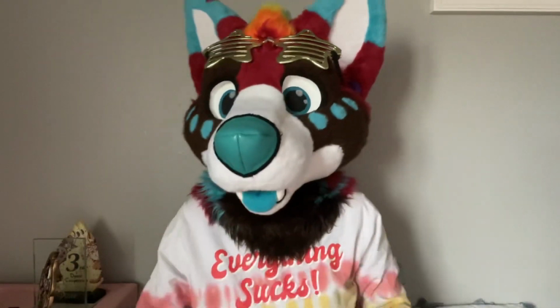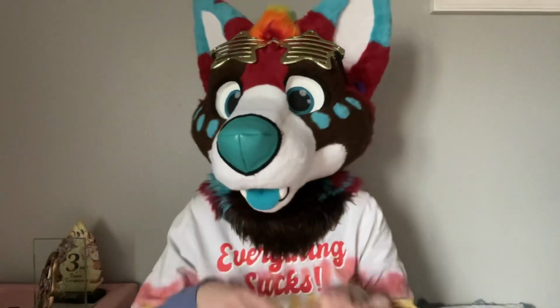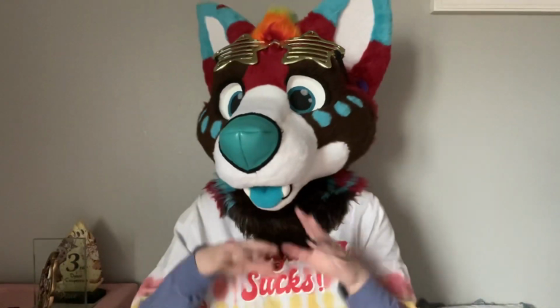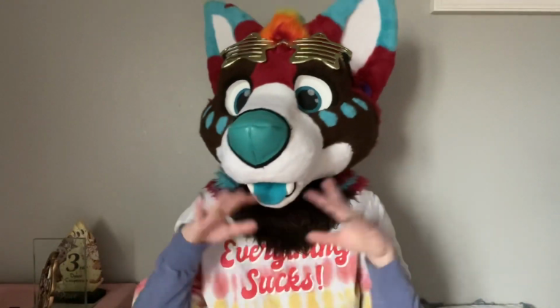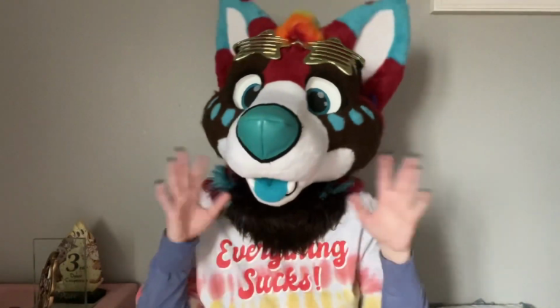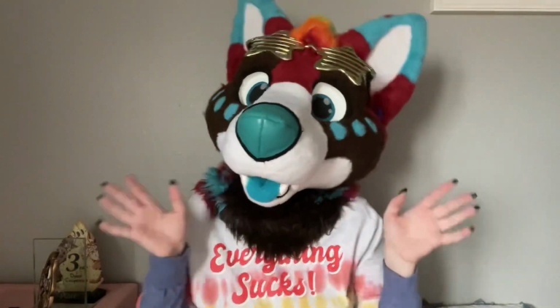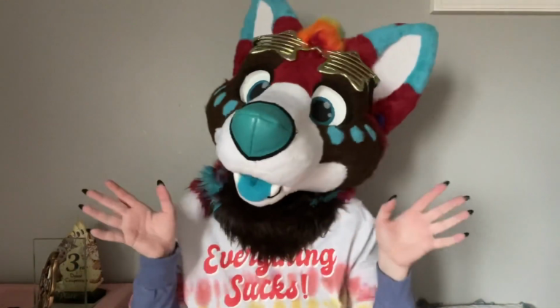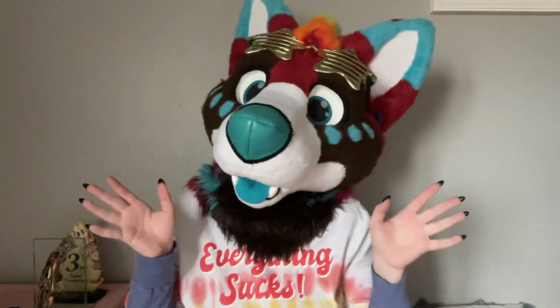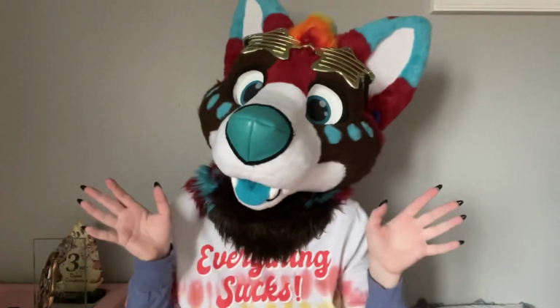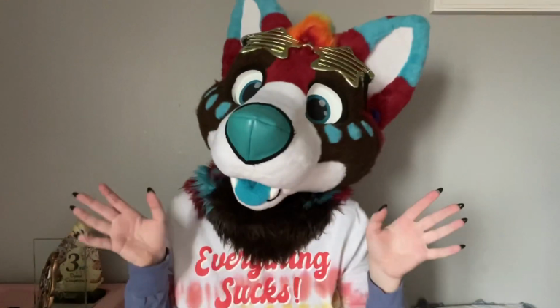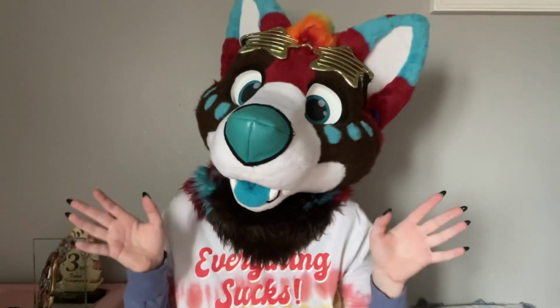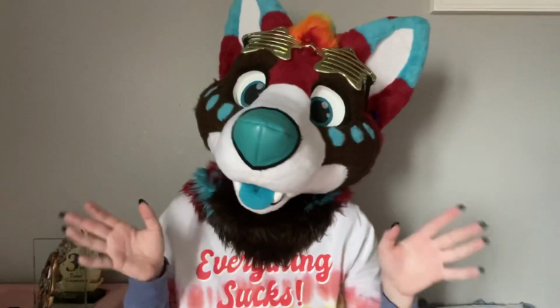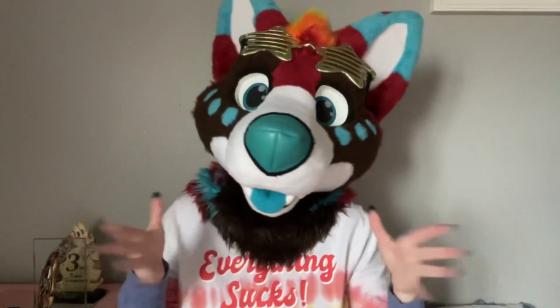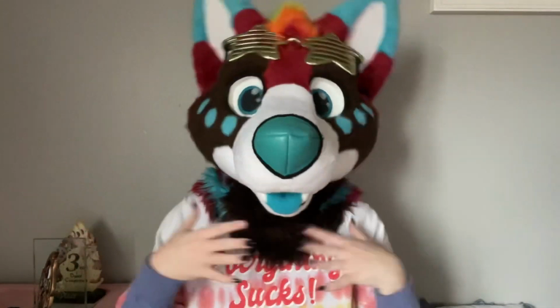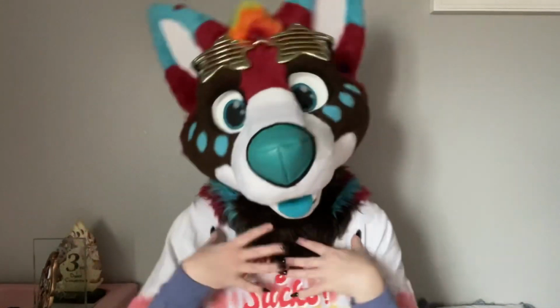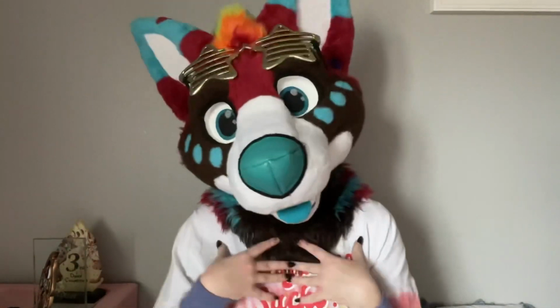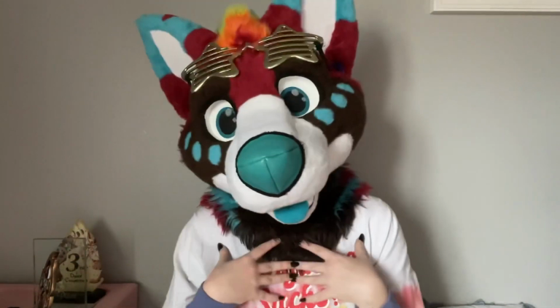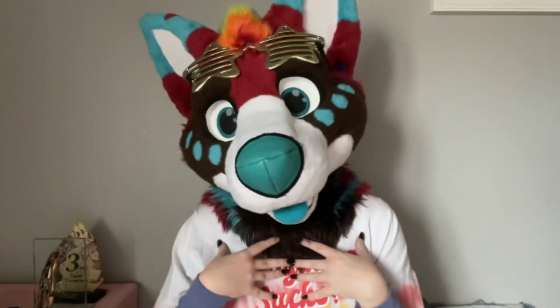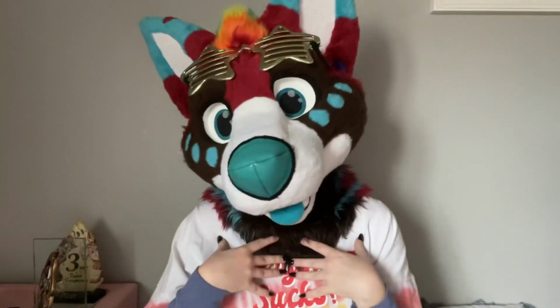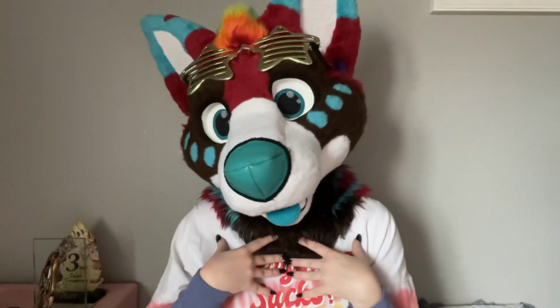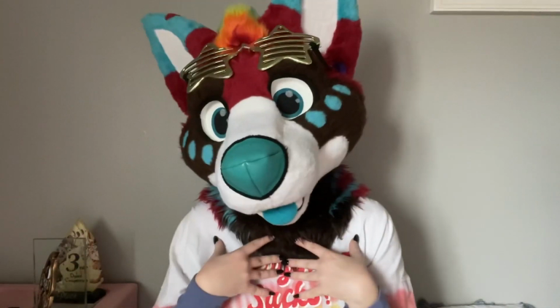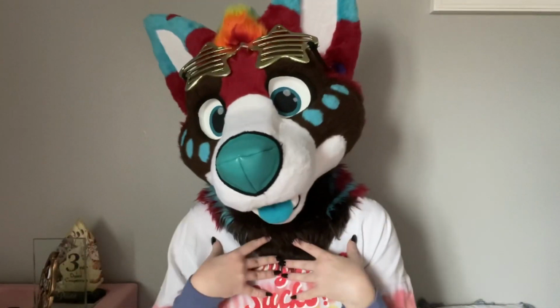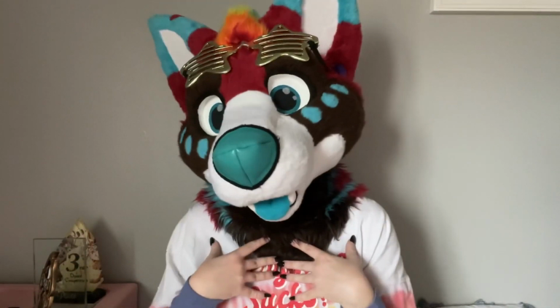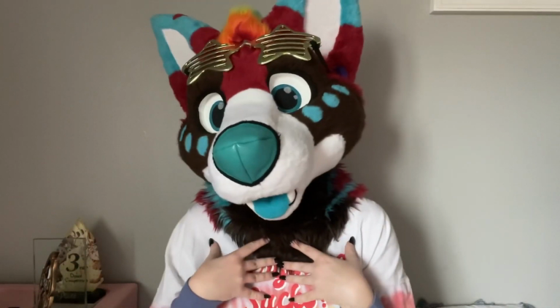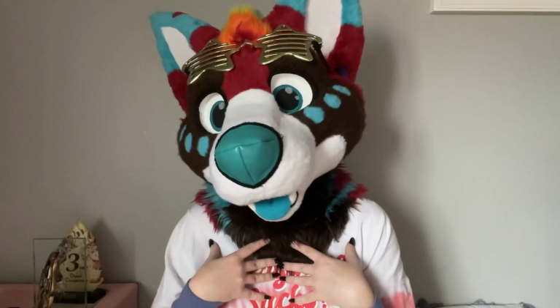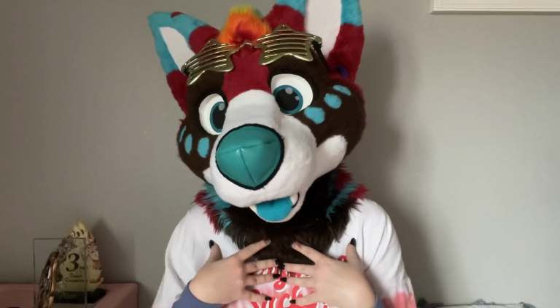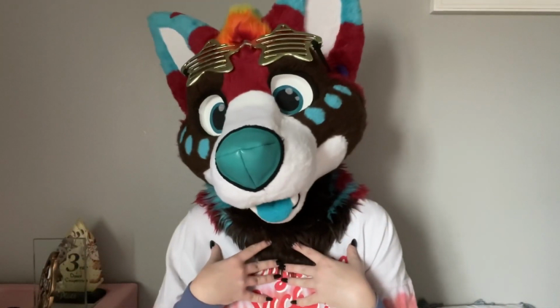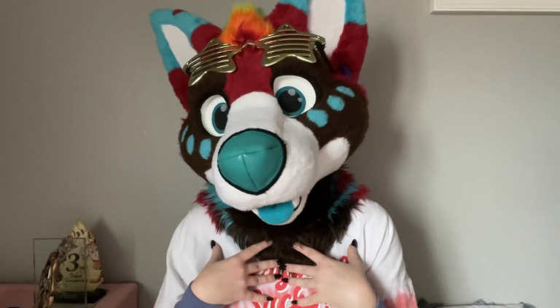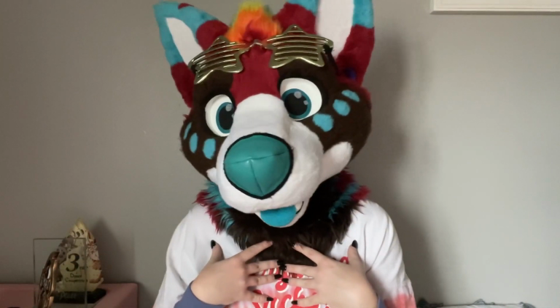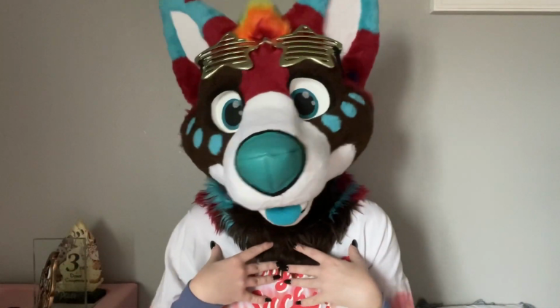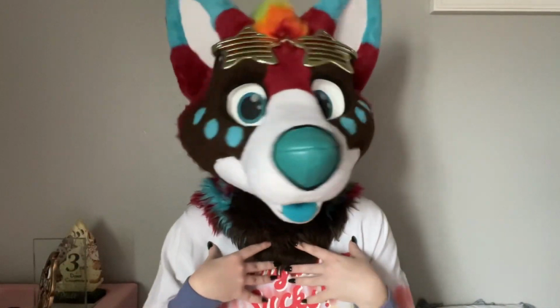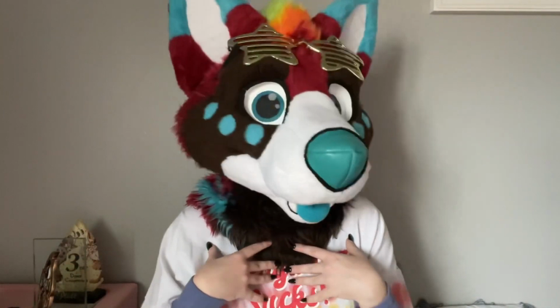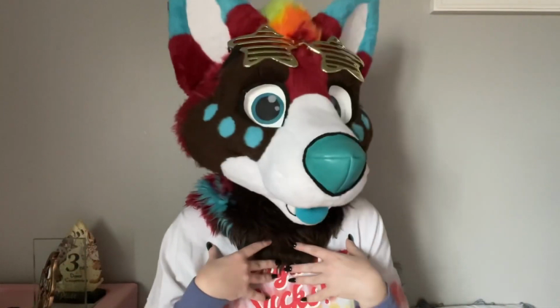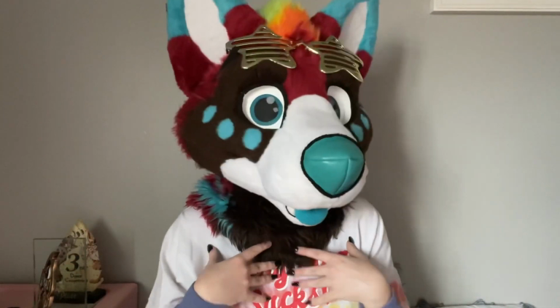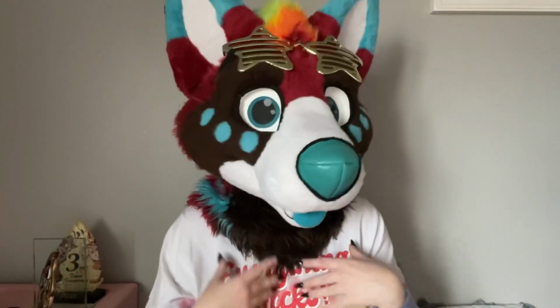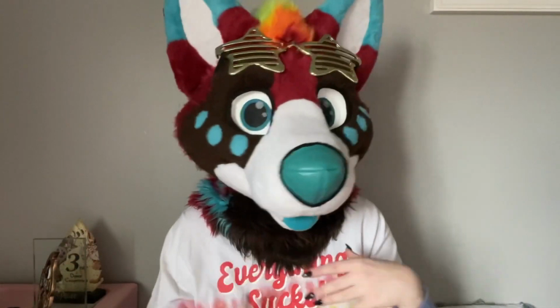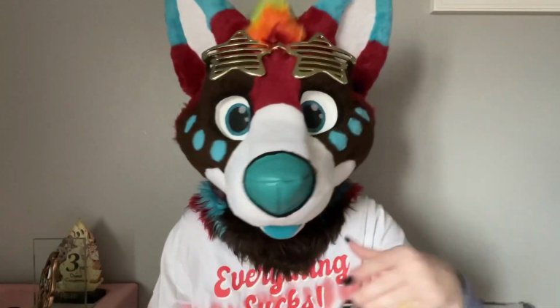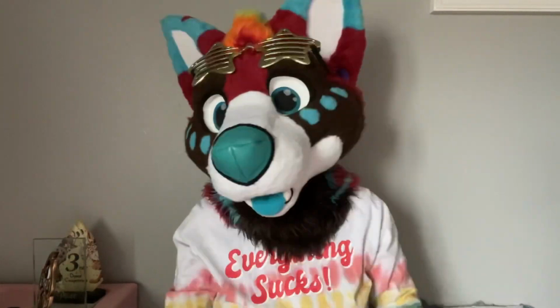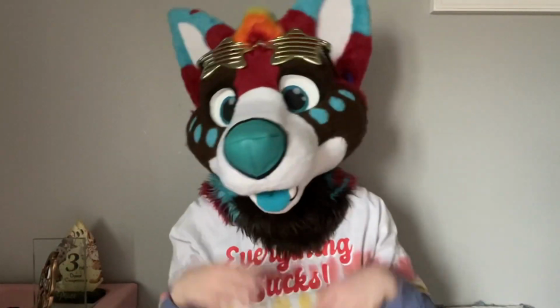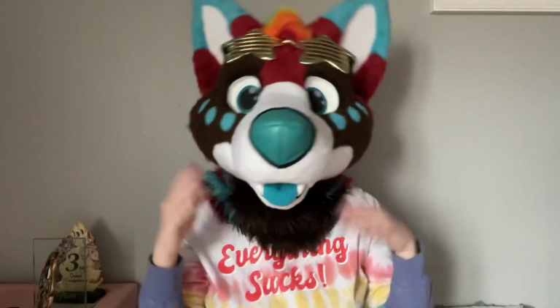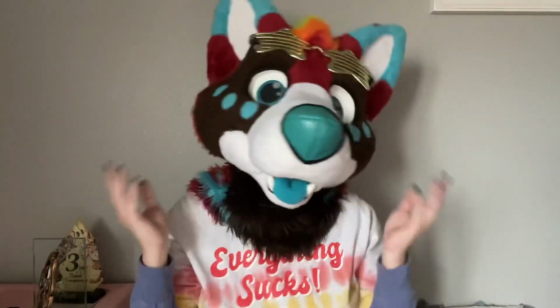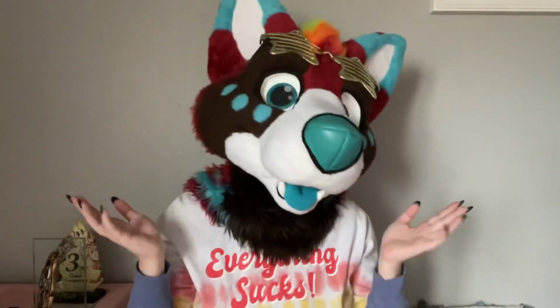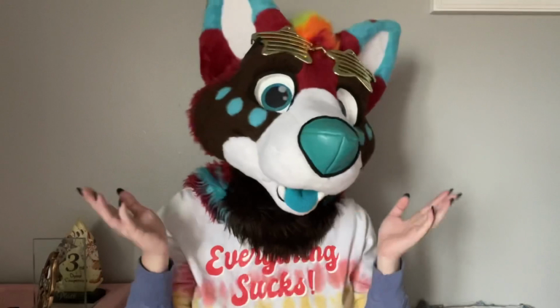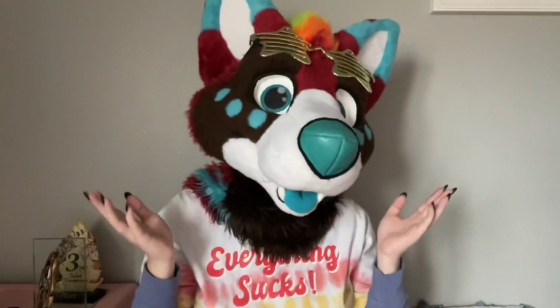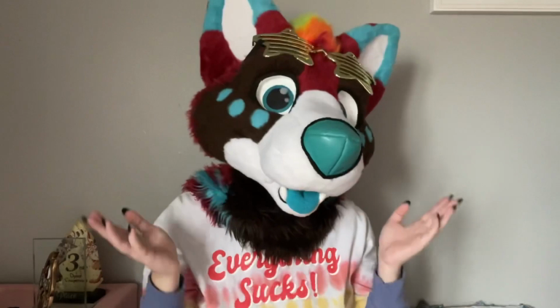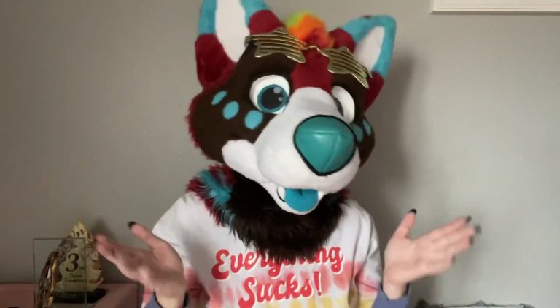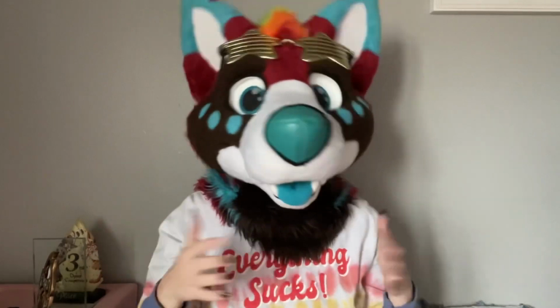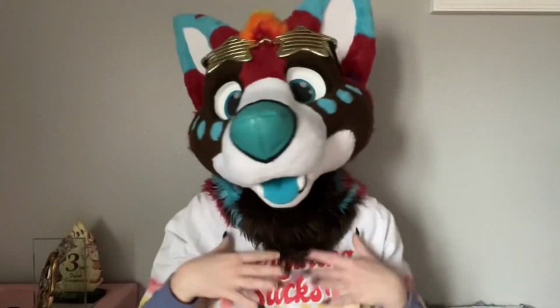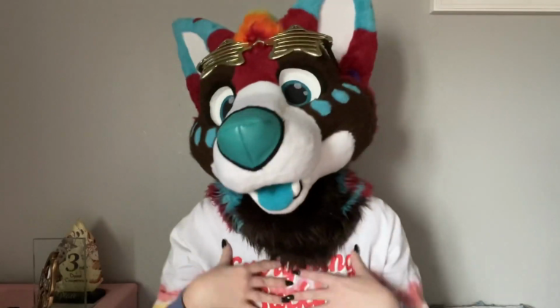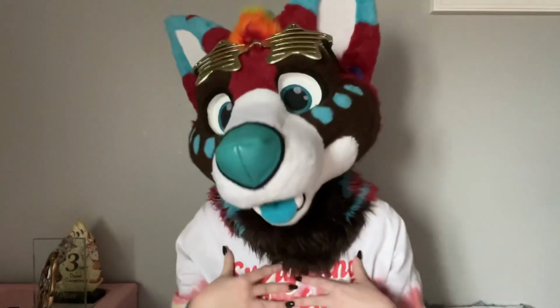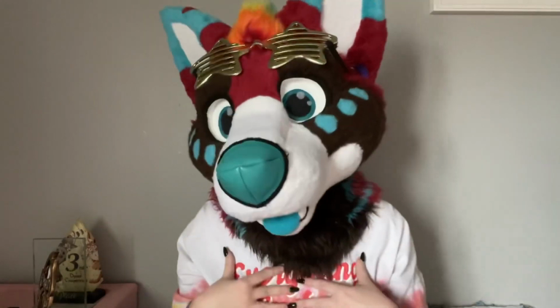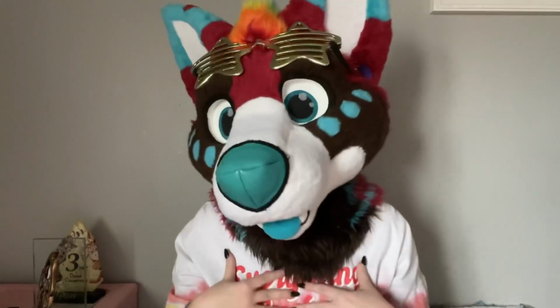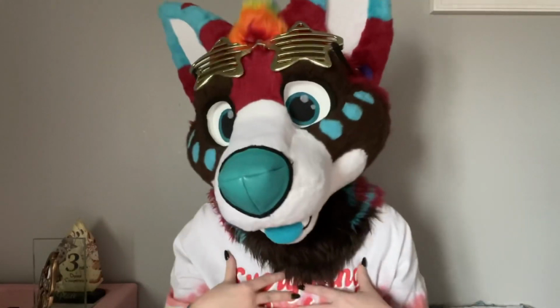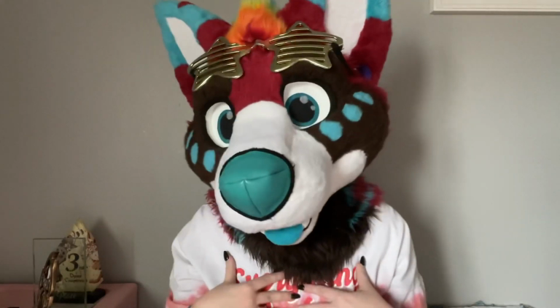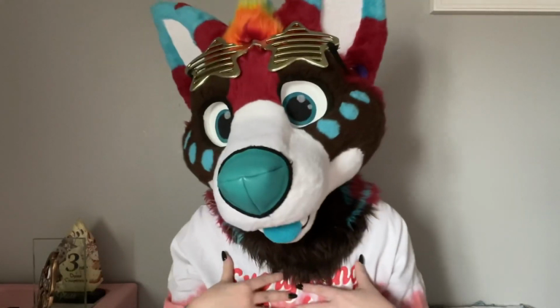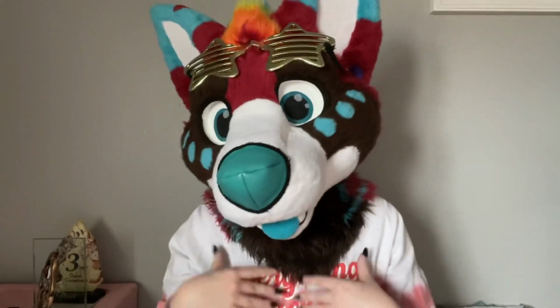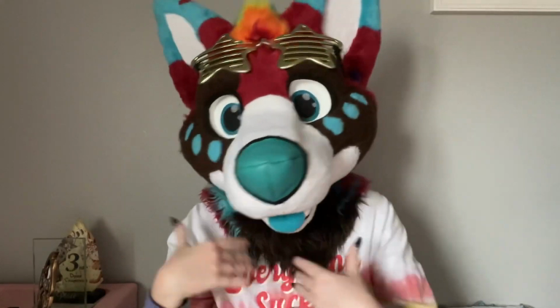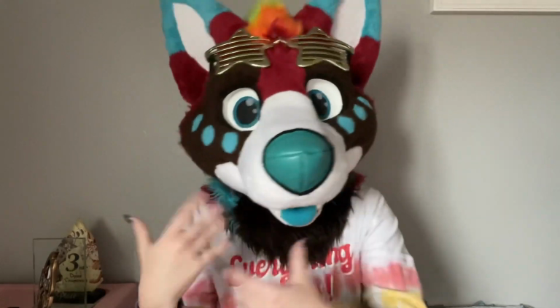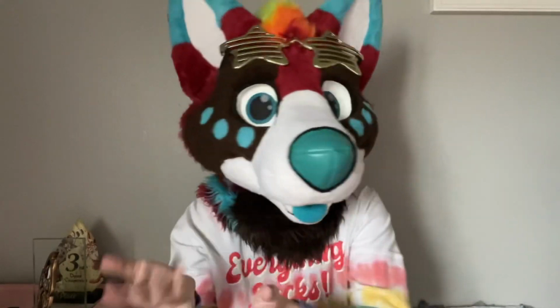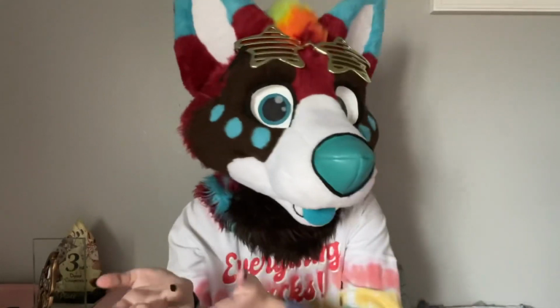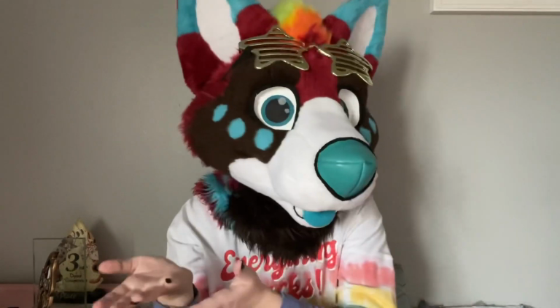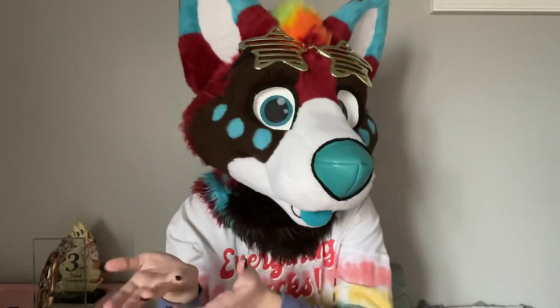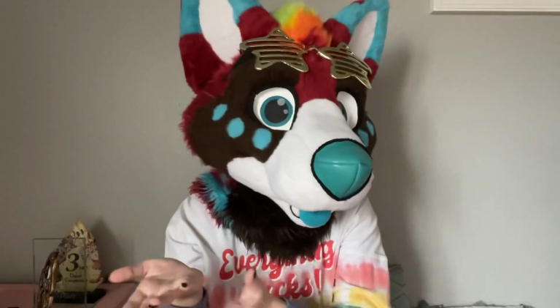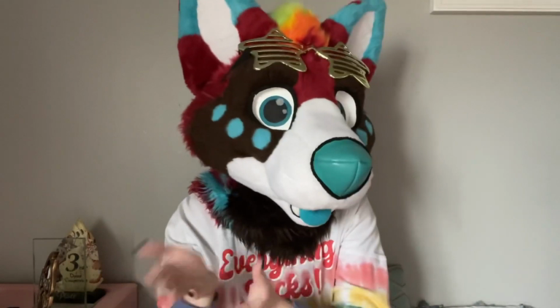Hi everyone, it's Hatsuki. Hello, it's Hatsuki, Emmer Salad.